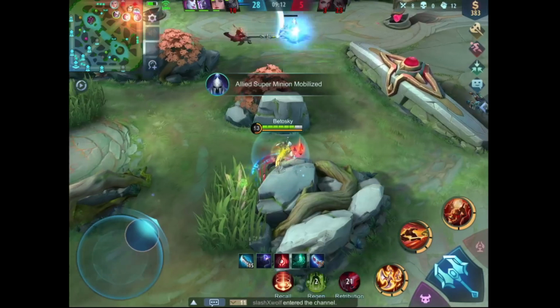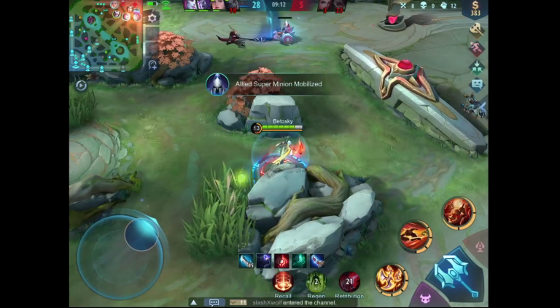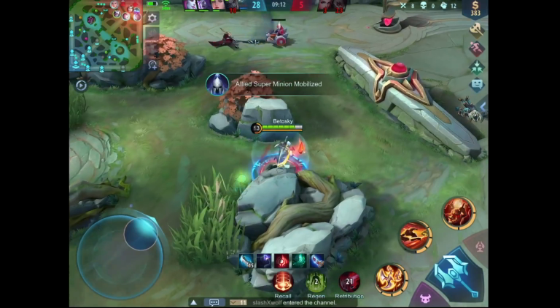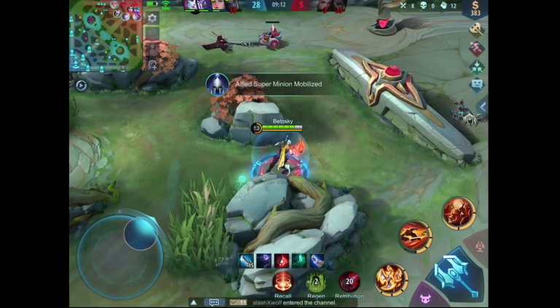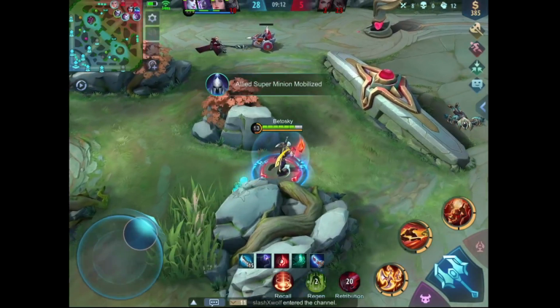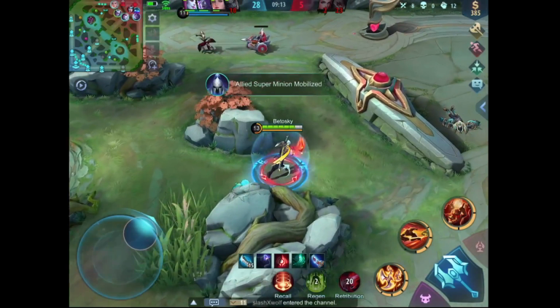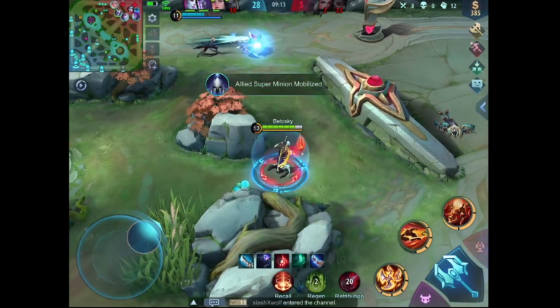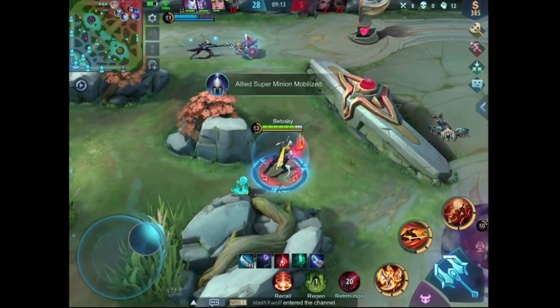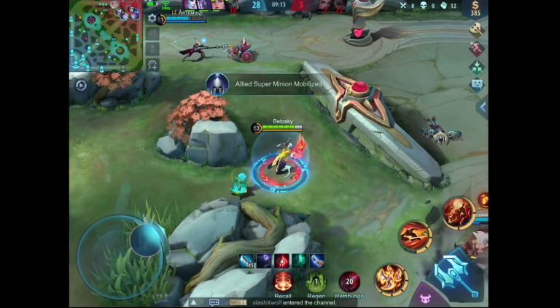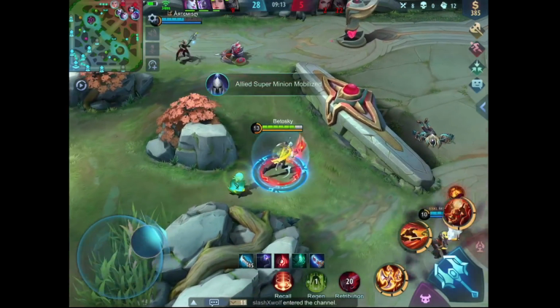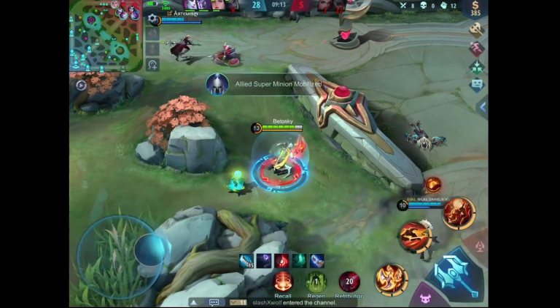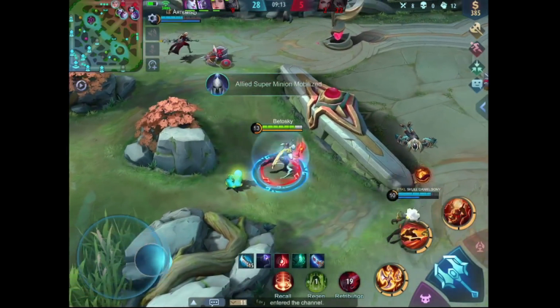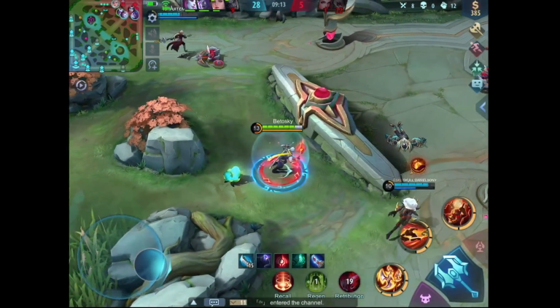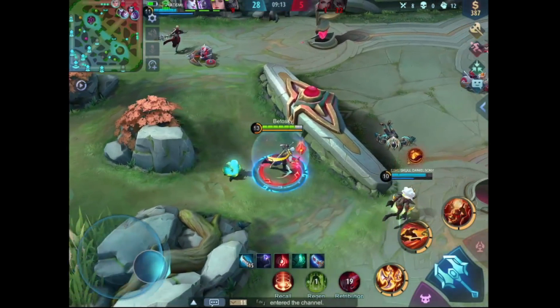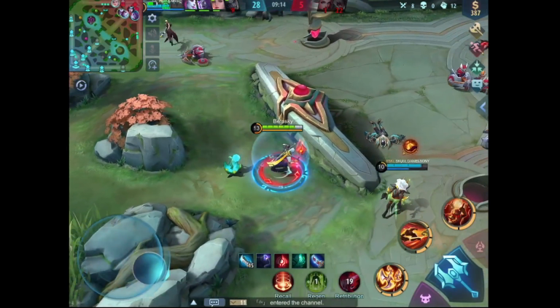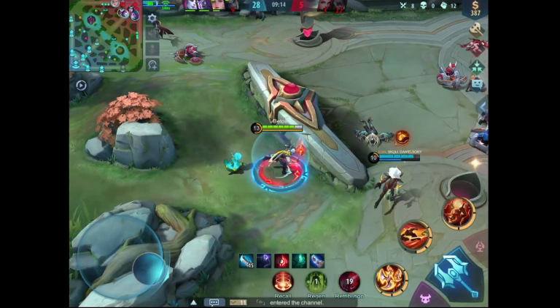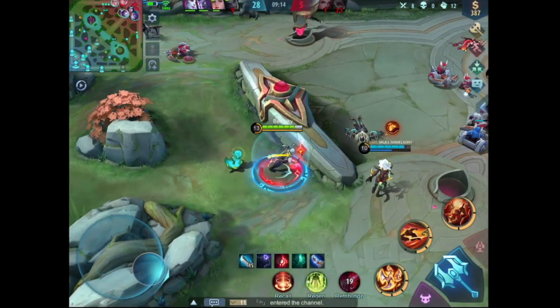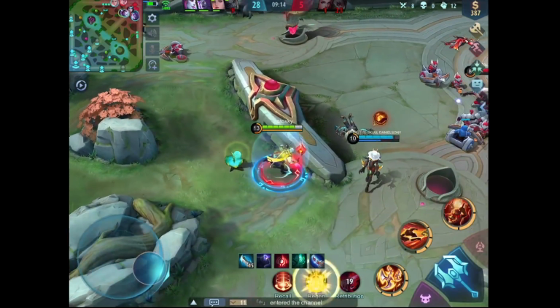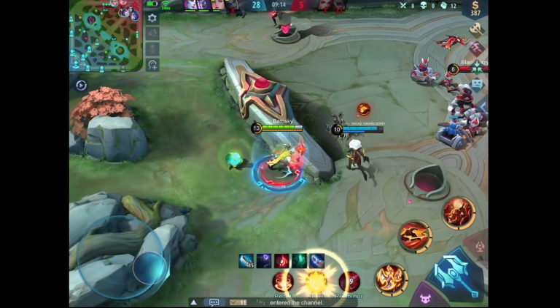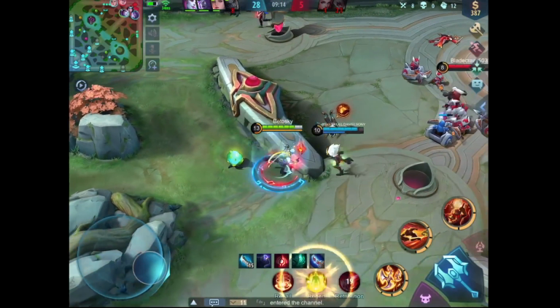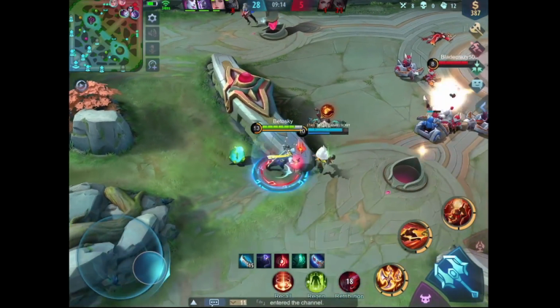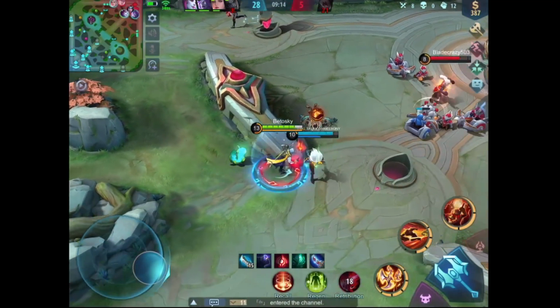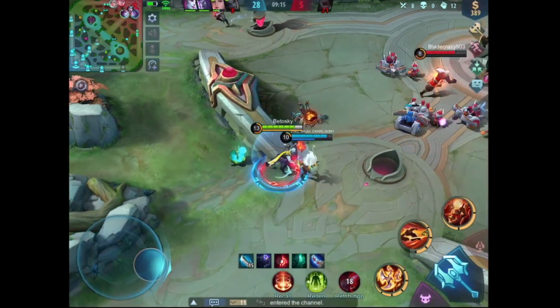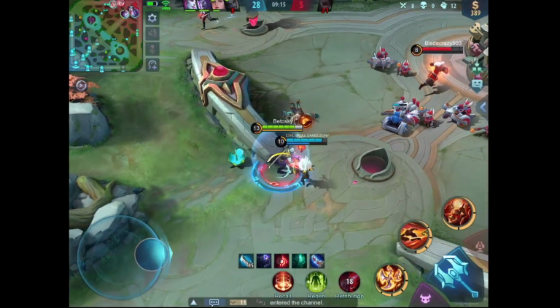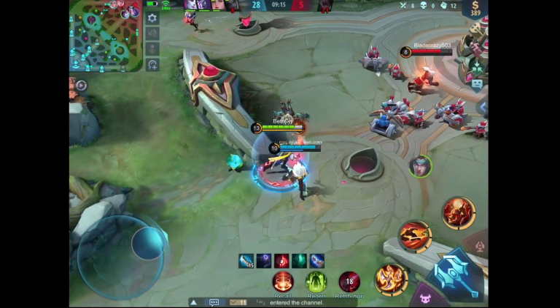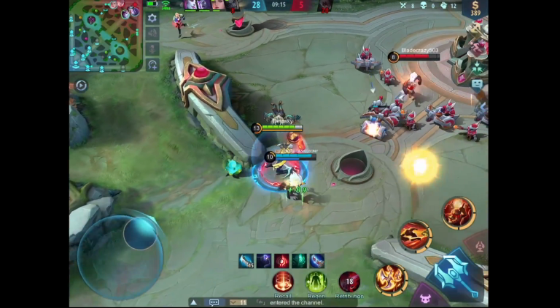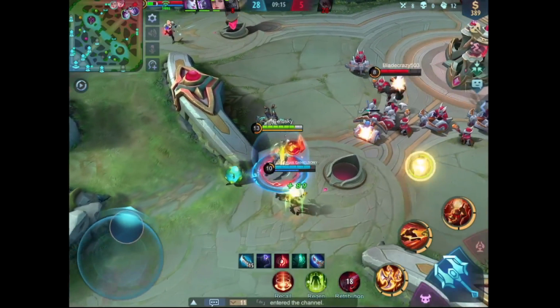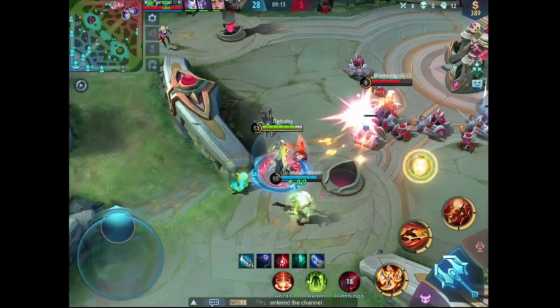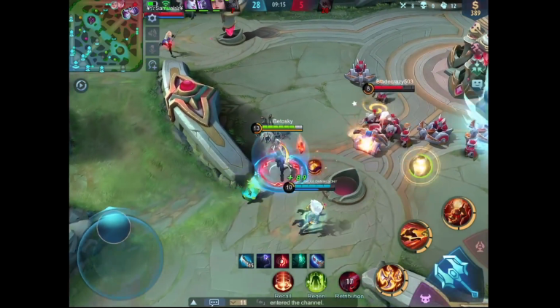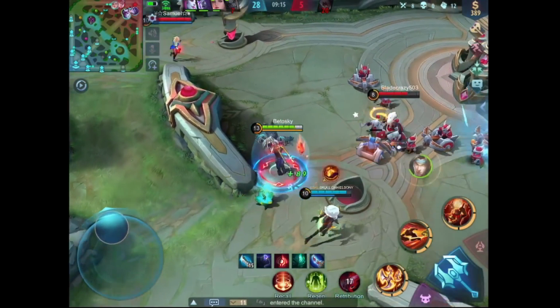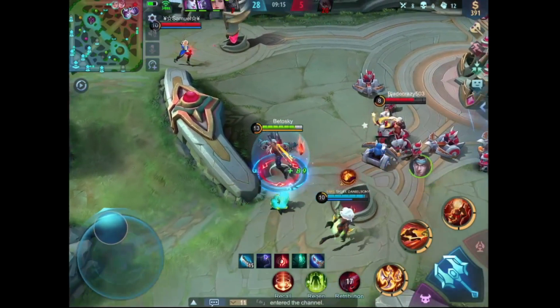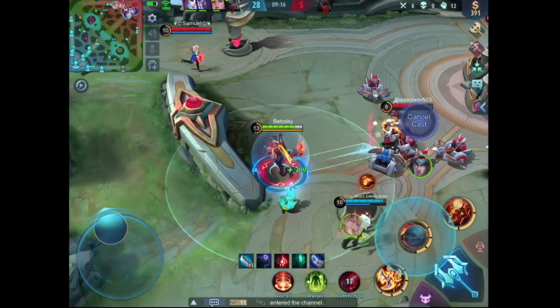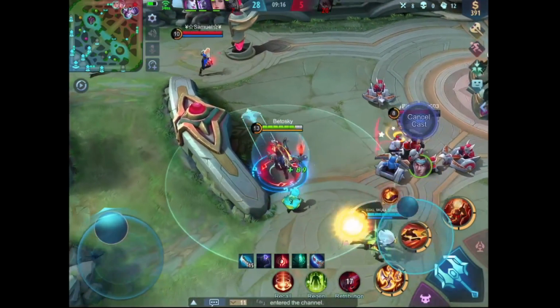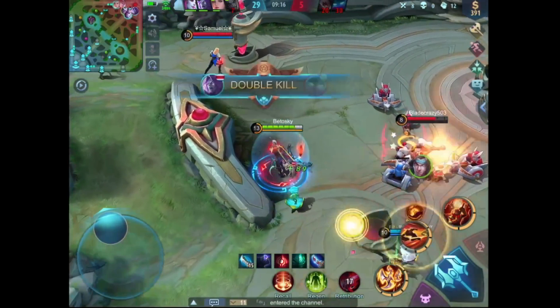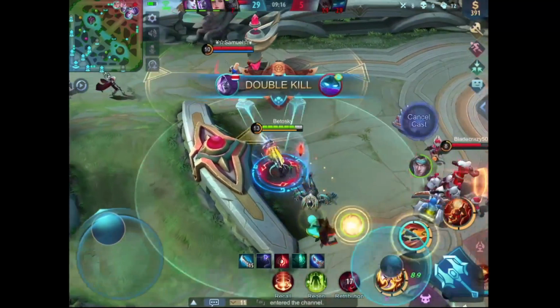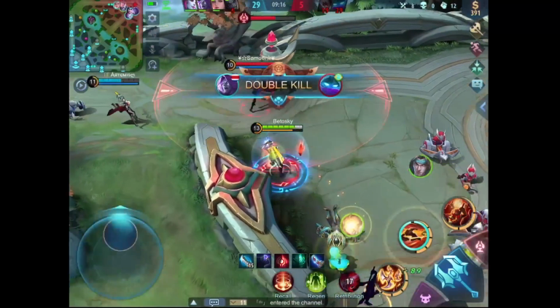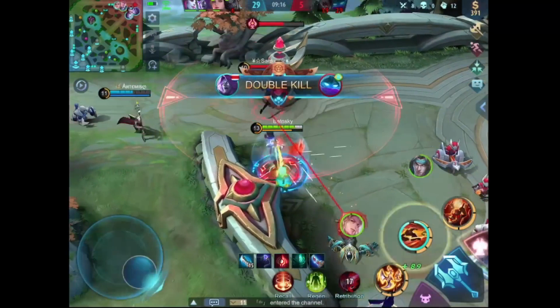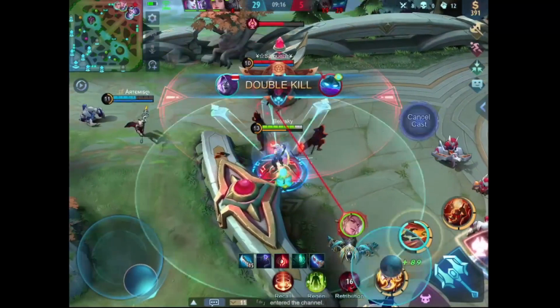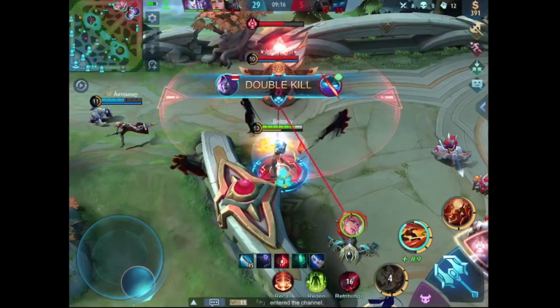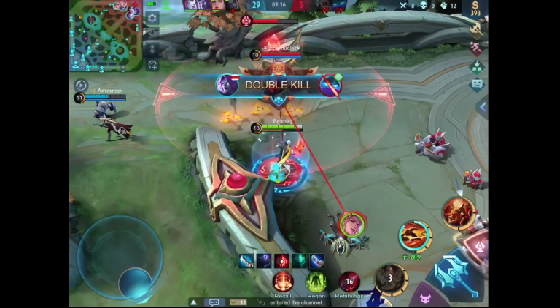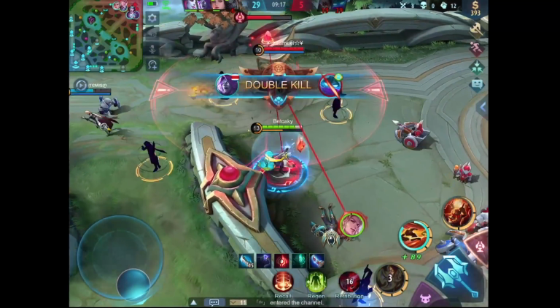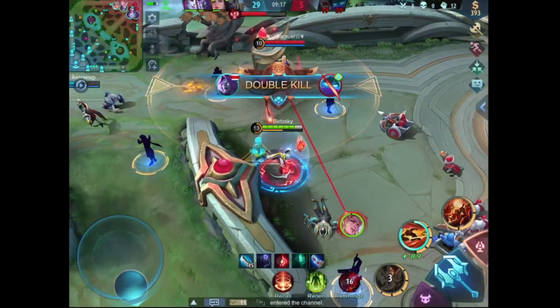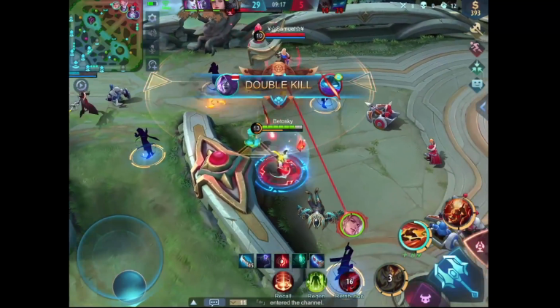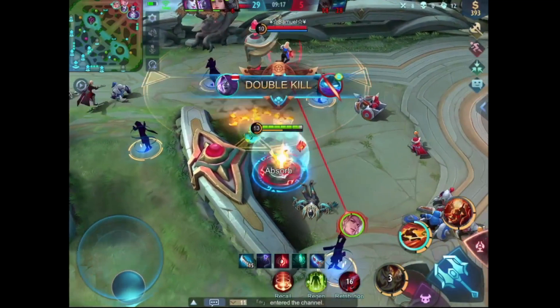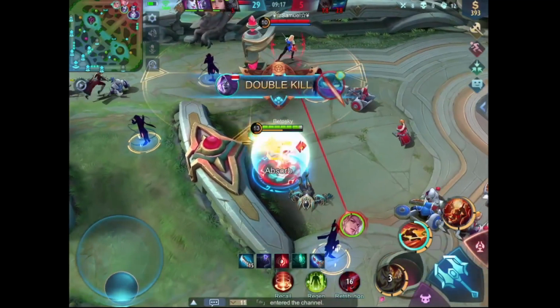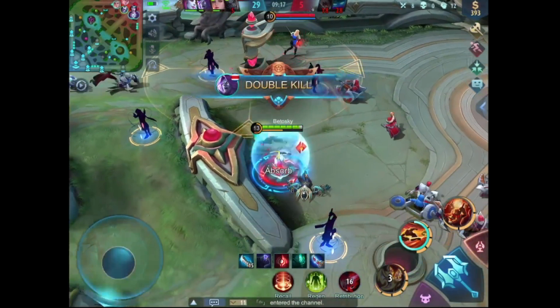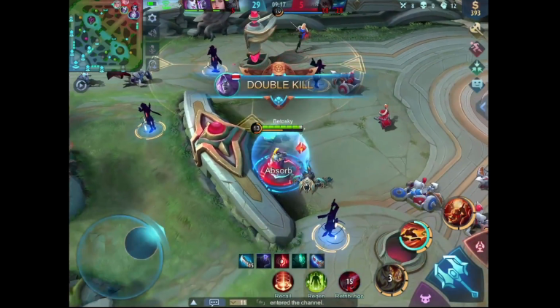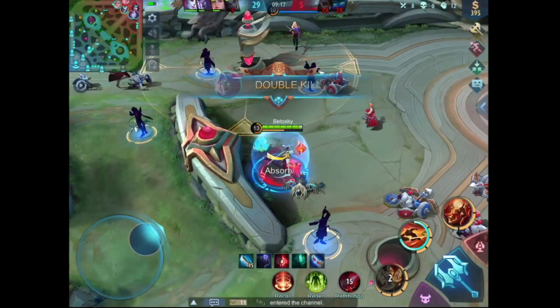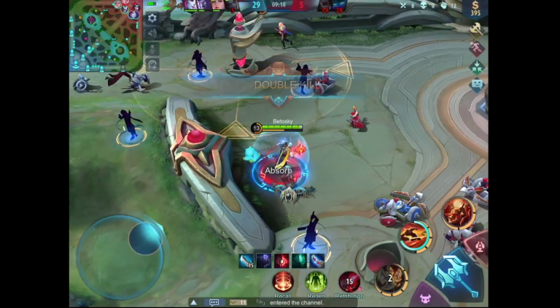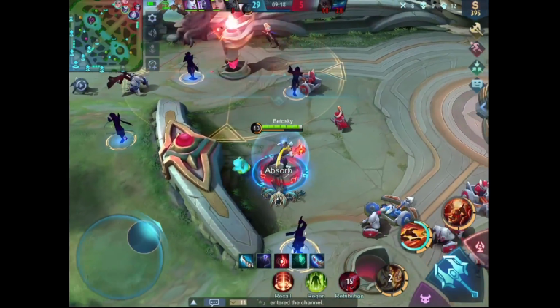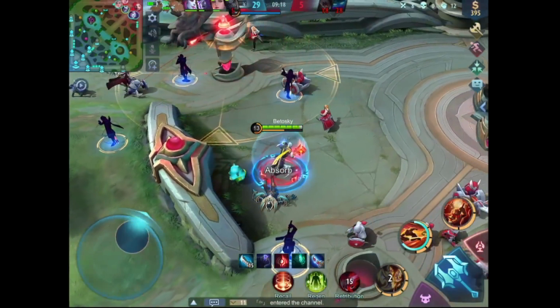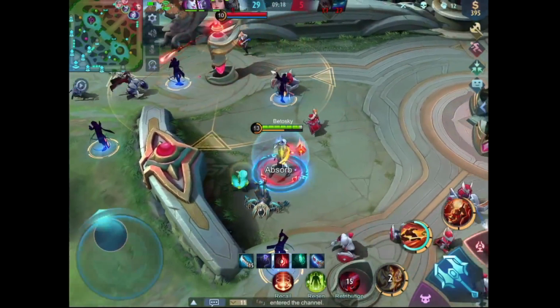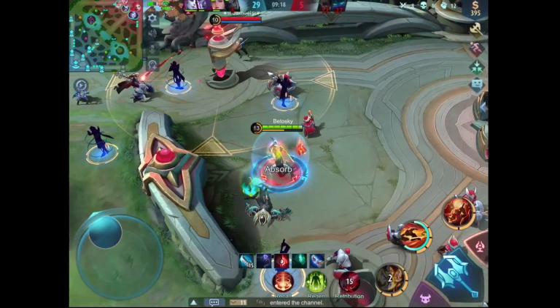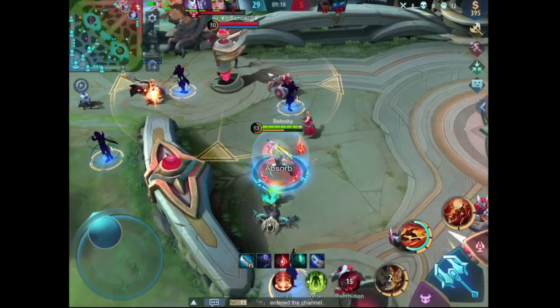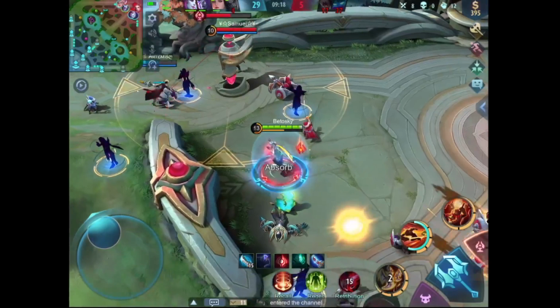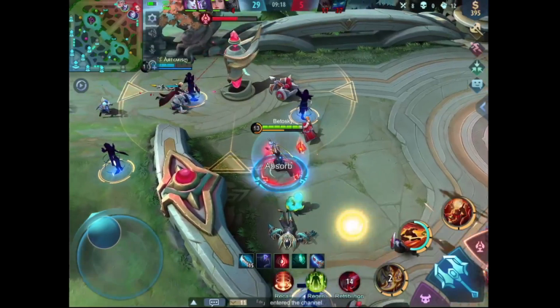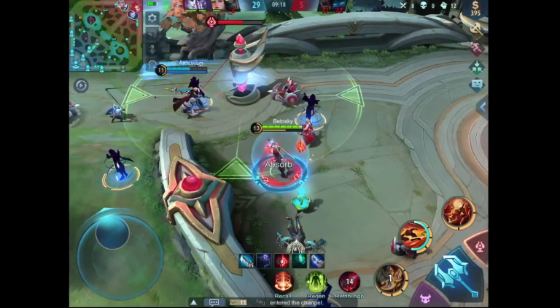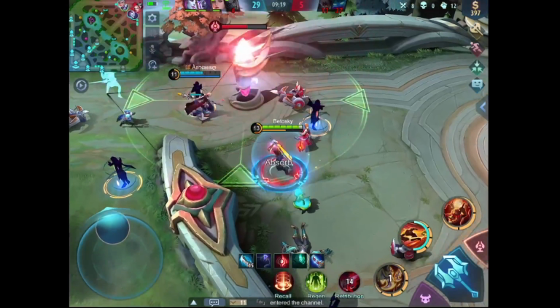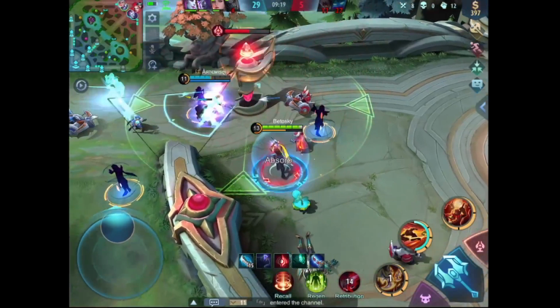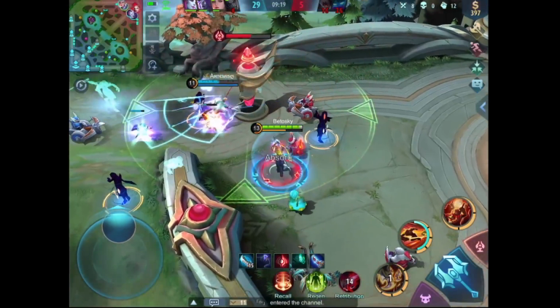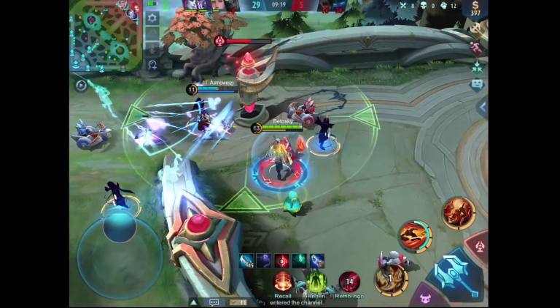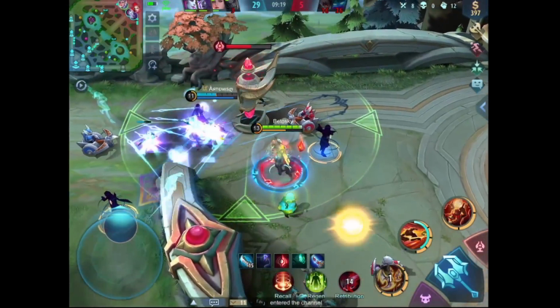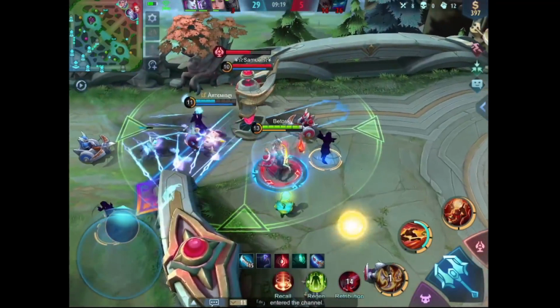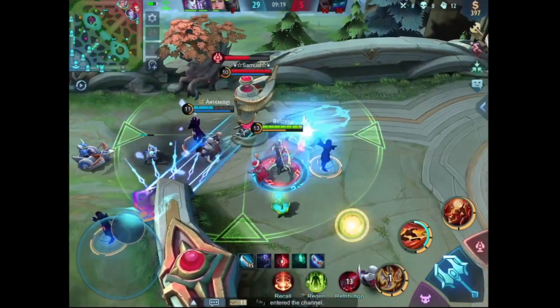When playing against Lancelot, just wait until he casts his second skill before ulting, because his second skill can cancel Hayabusa's ultimate.